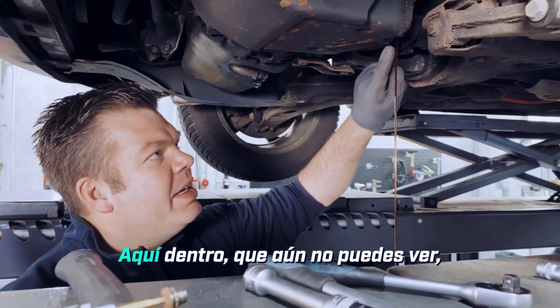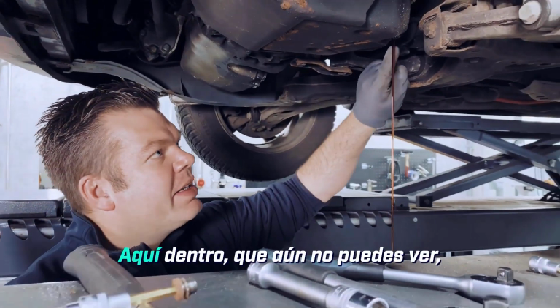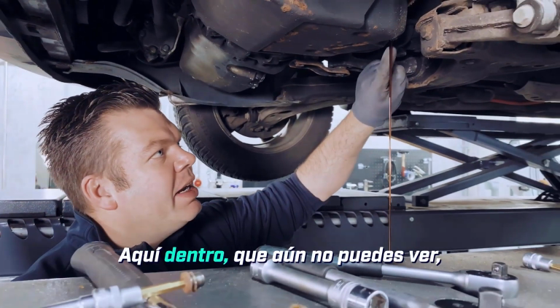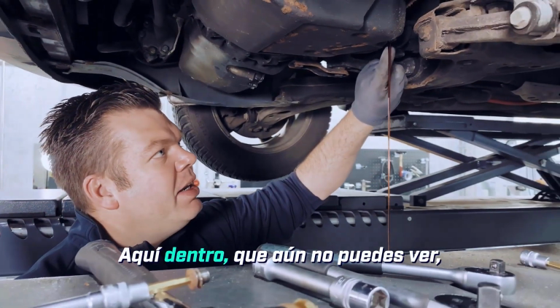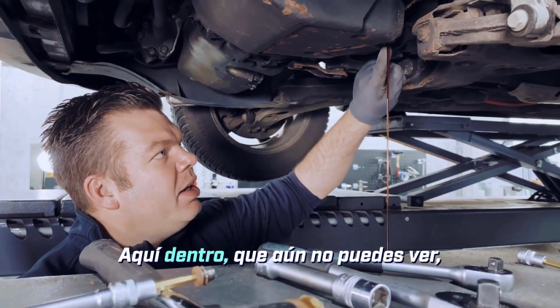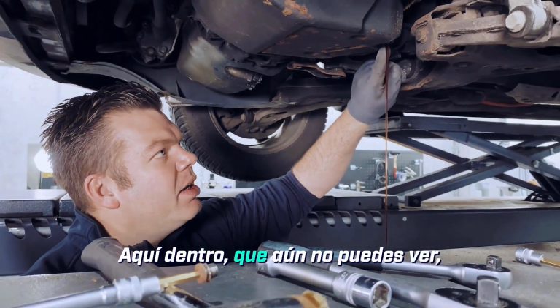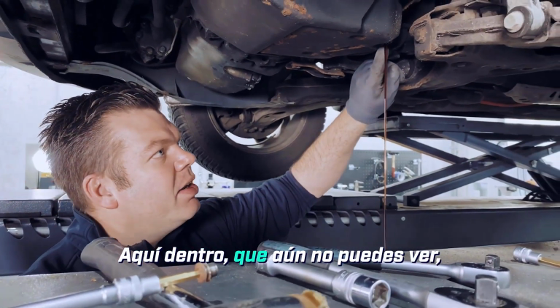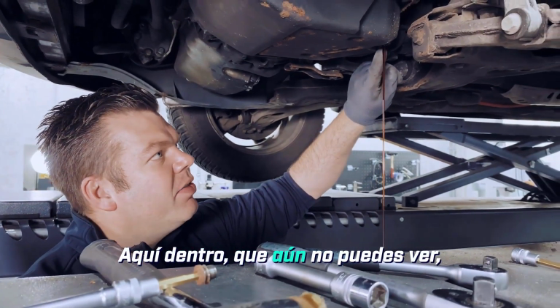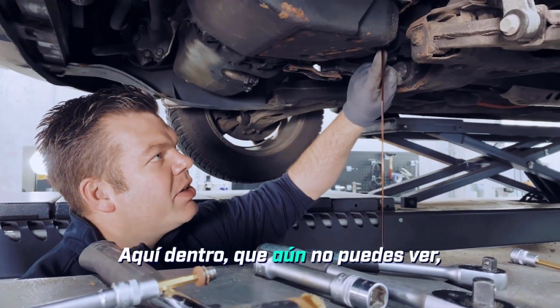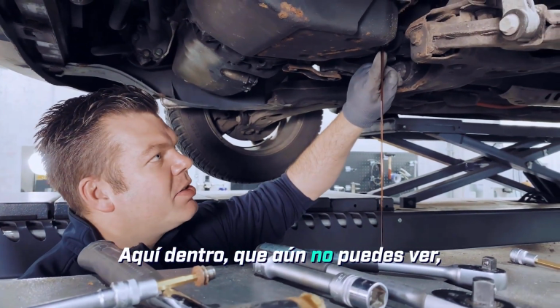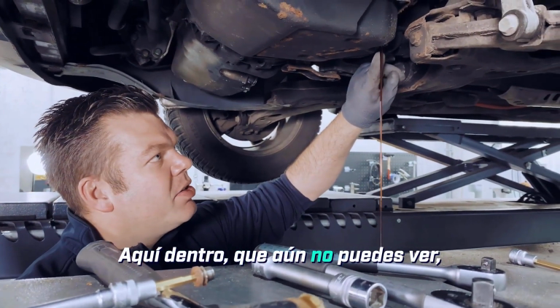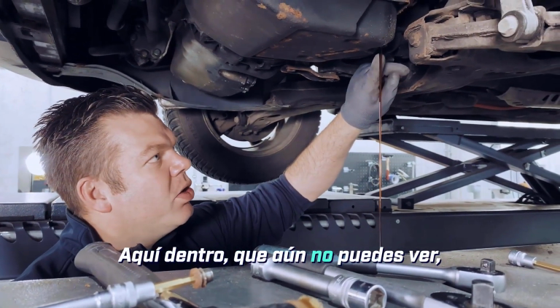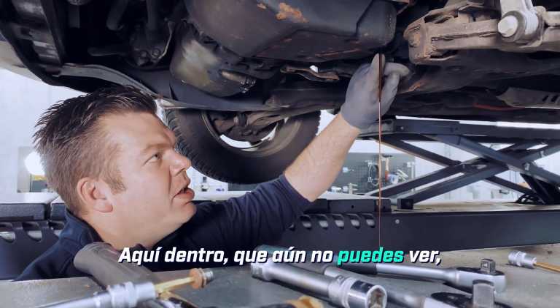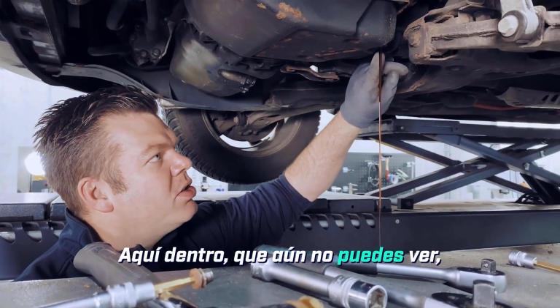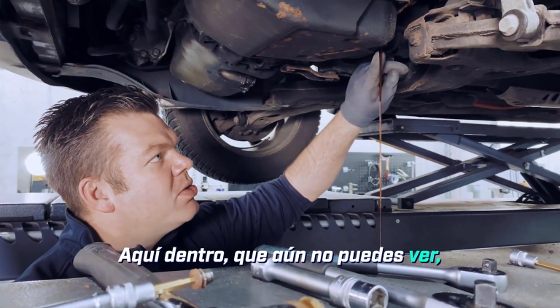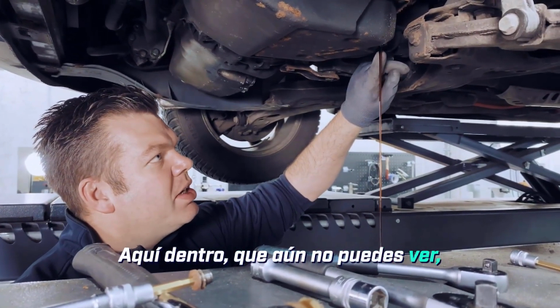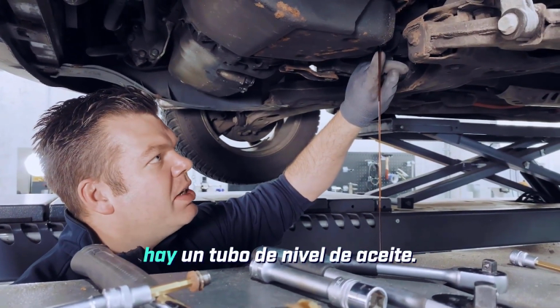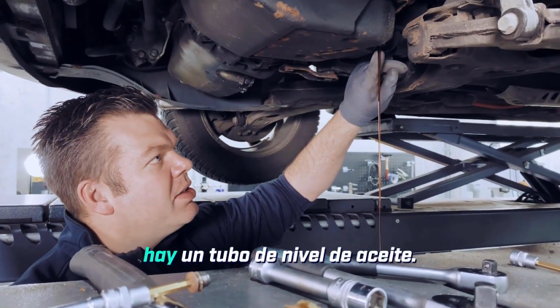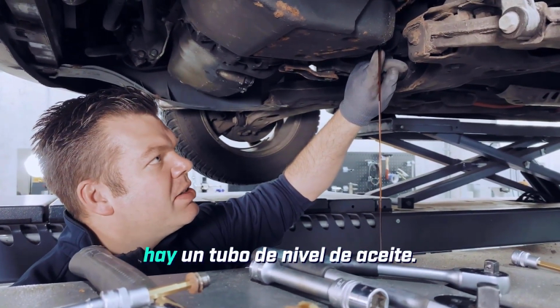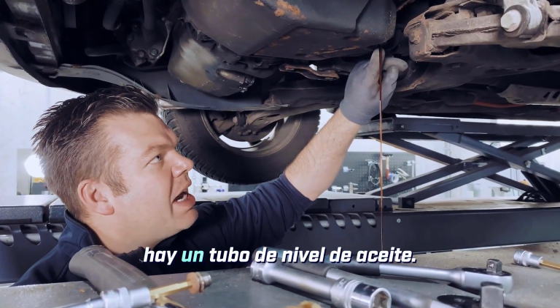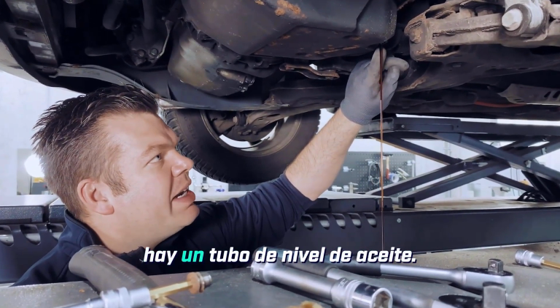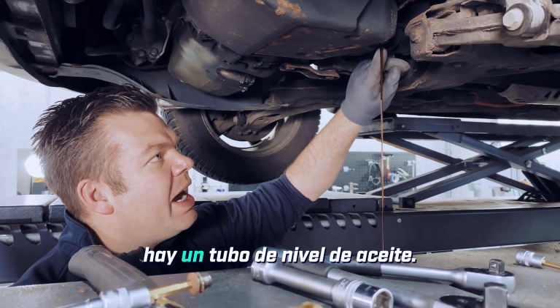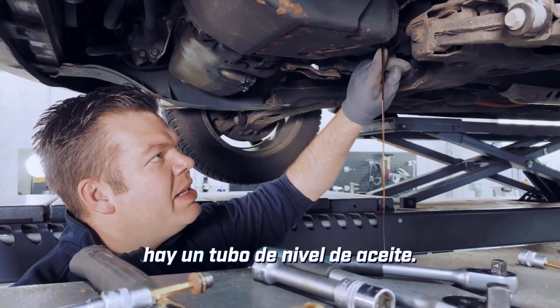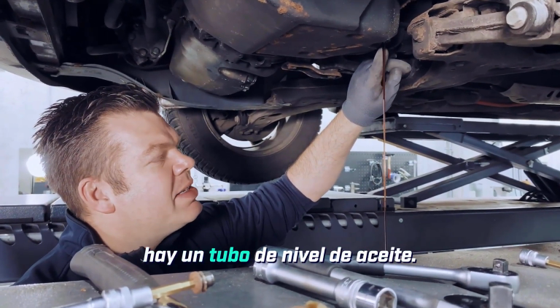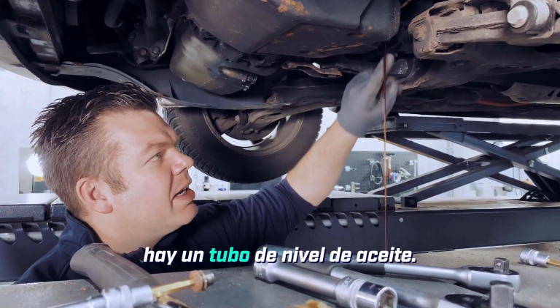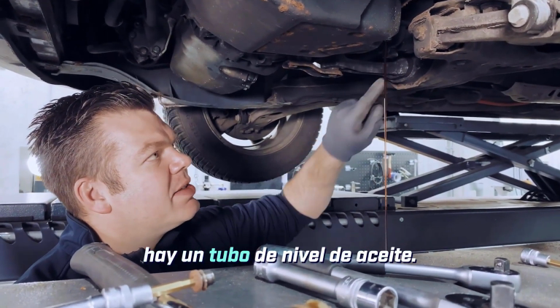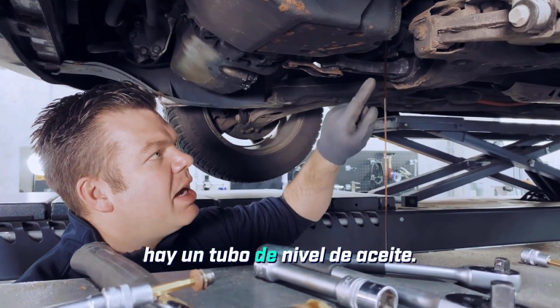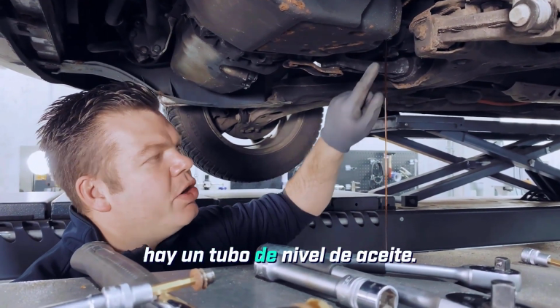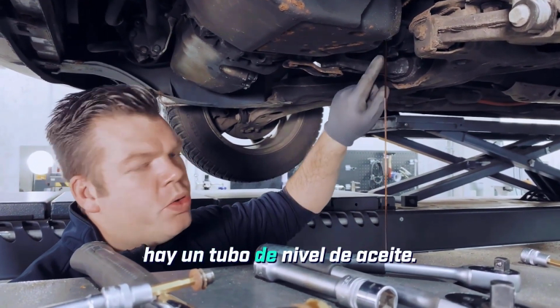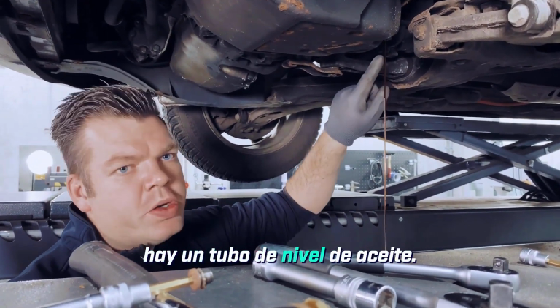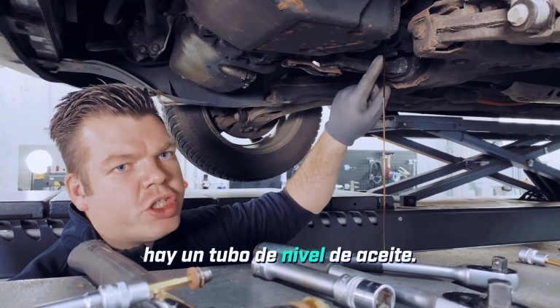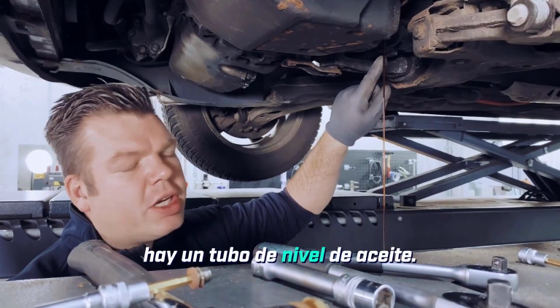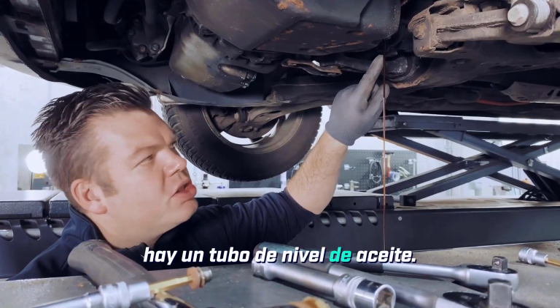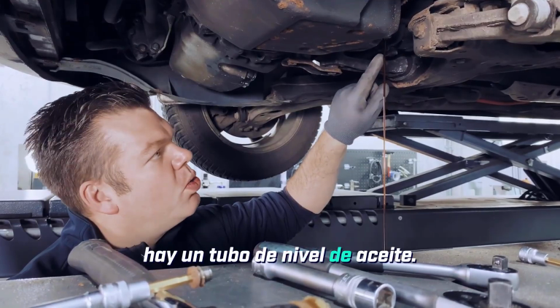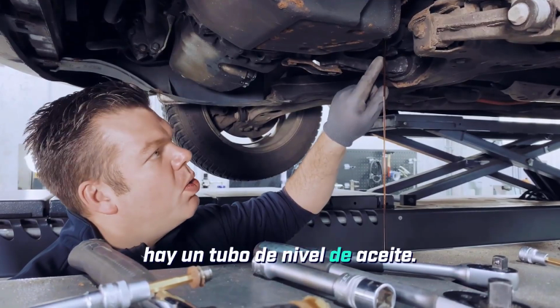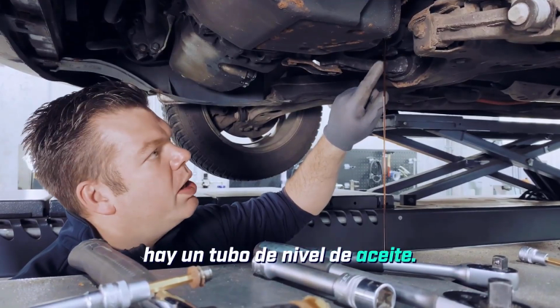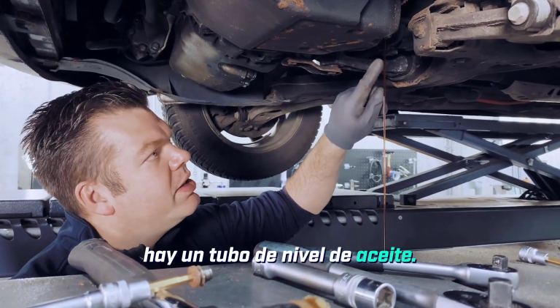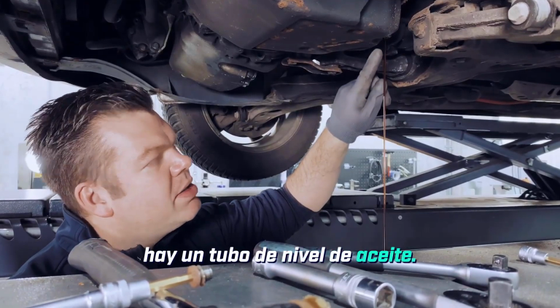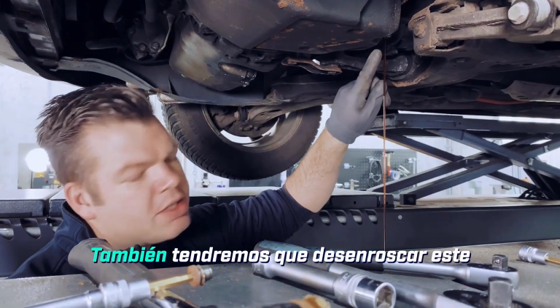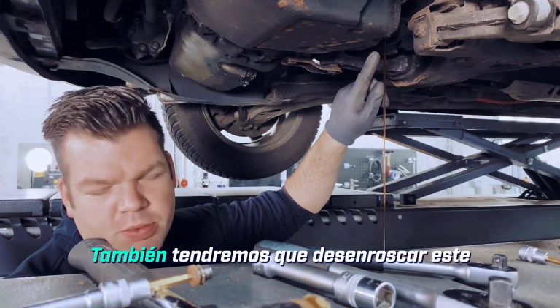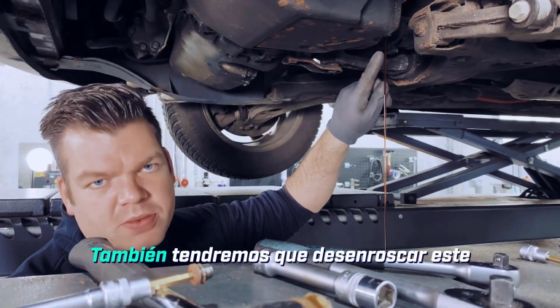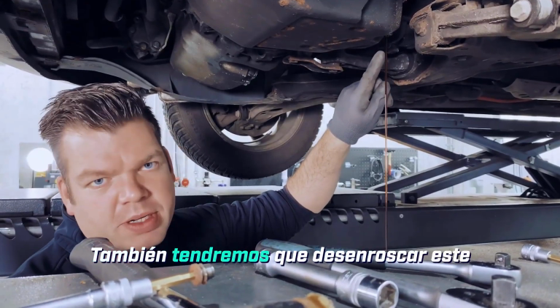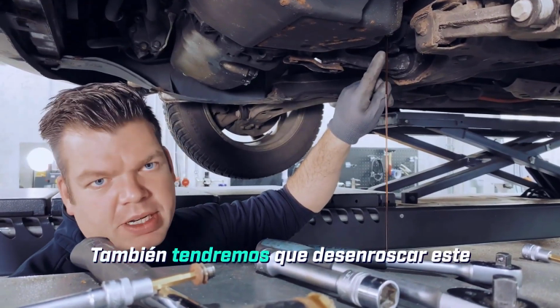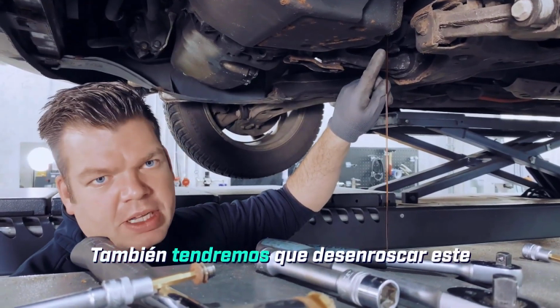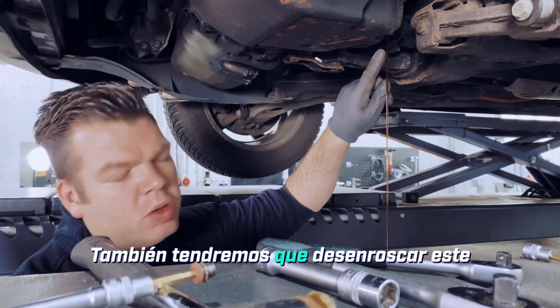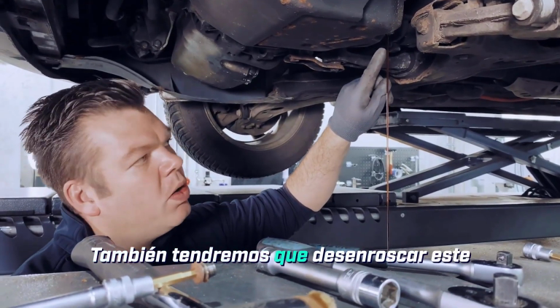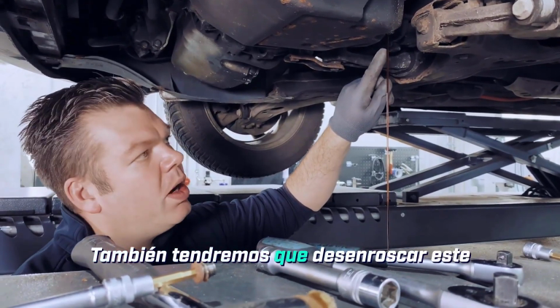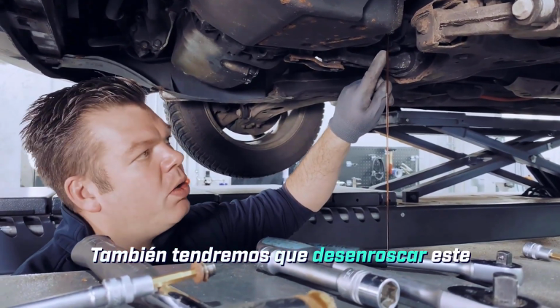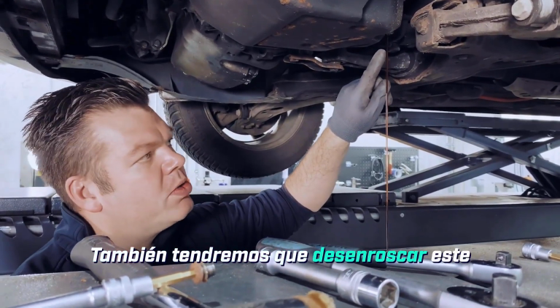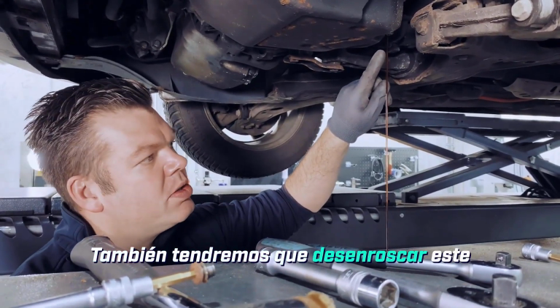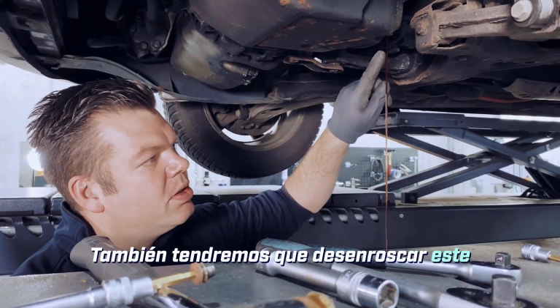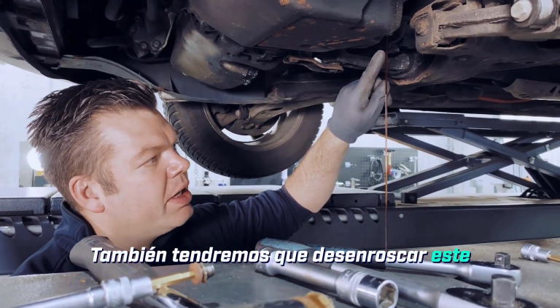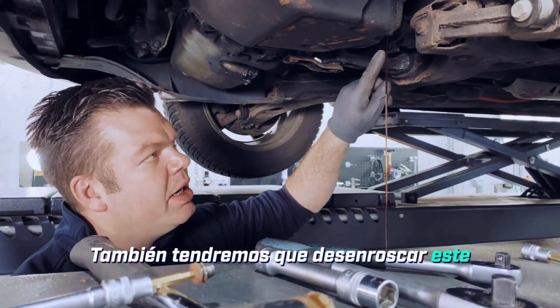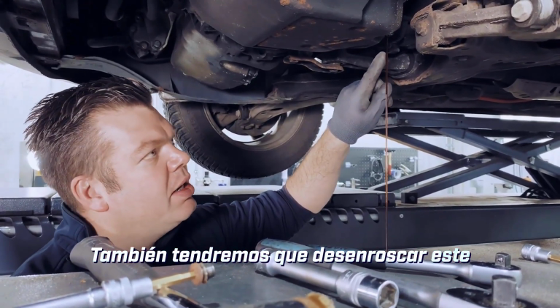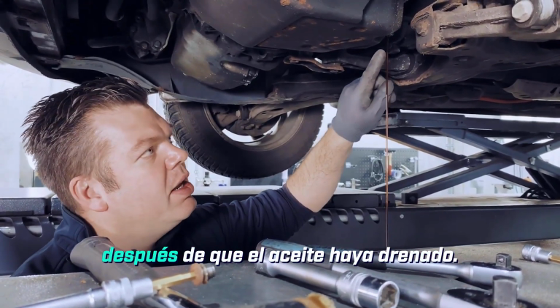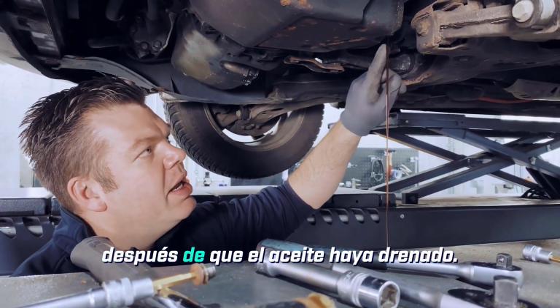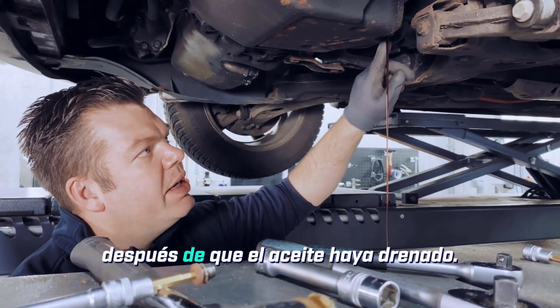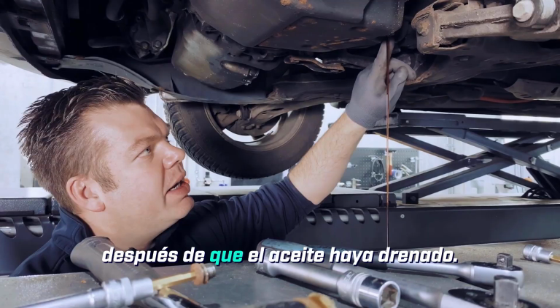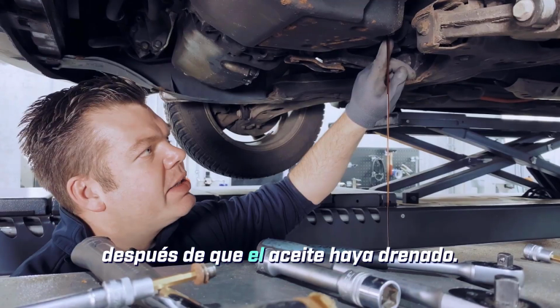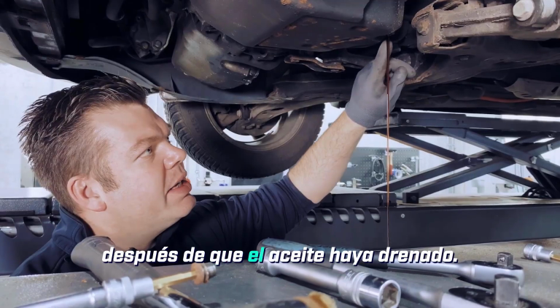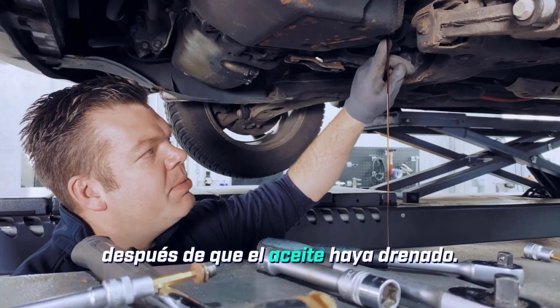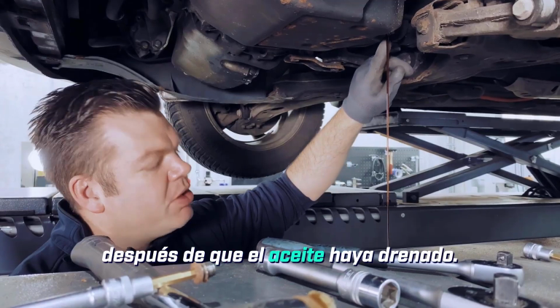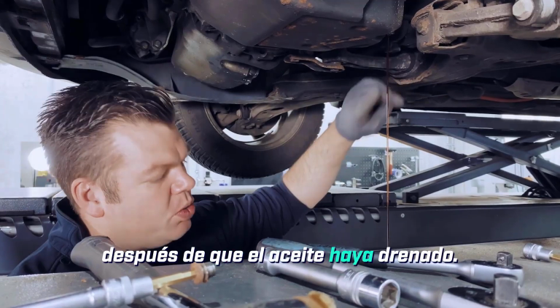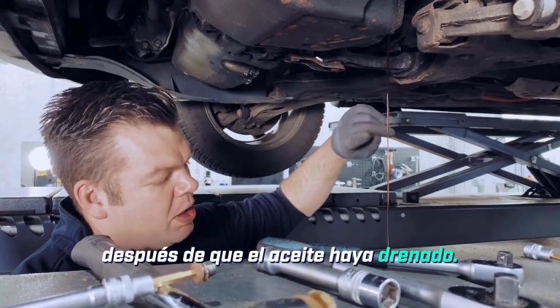Inside here, which you can't see yet, is an insert — an oil level tube. We'll also need to unscrew this after the oil has drained.